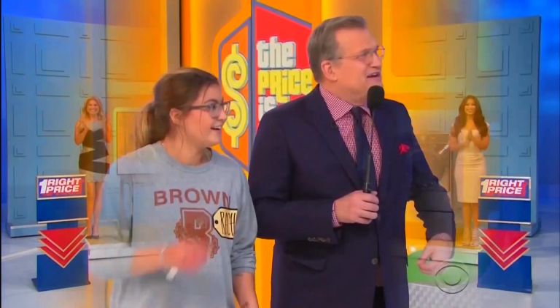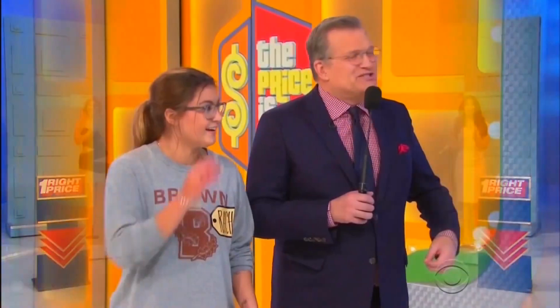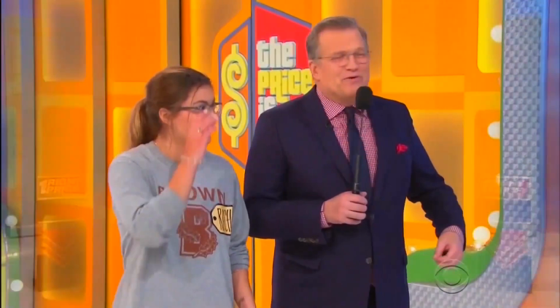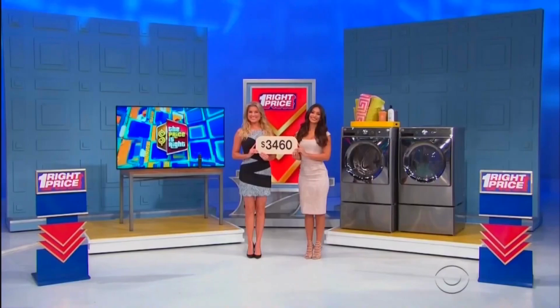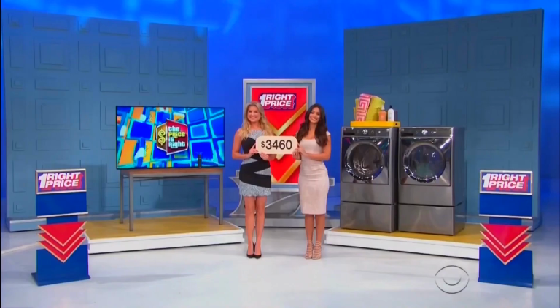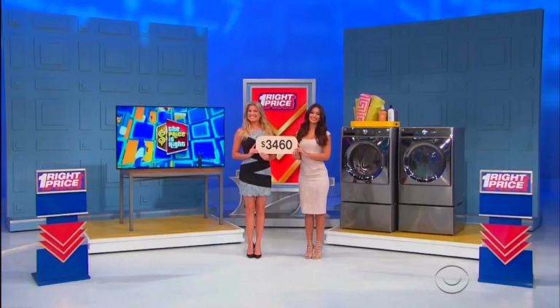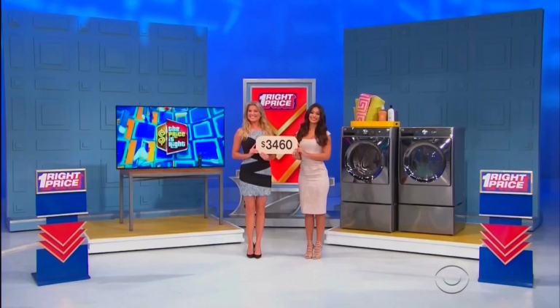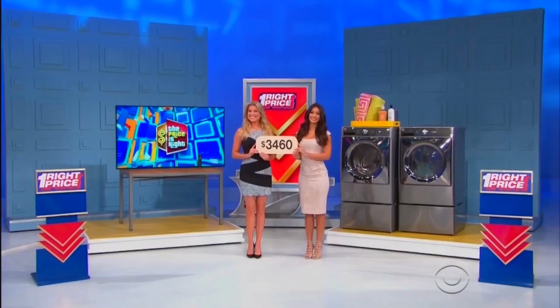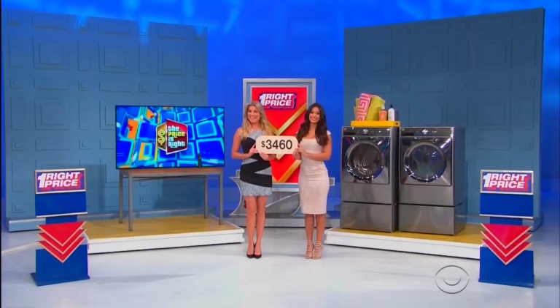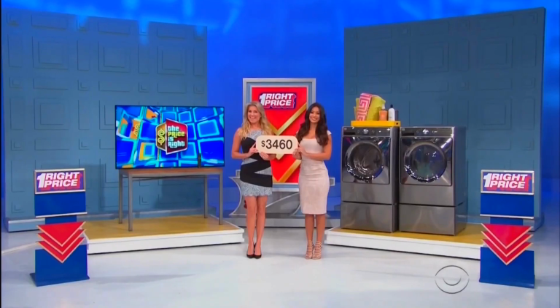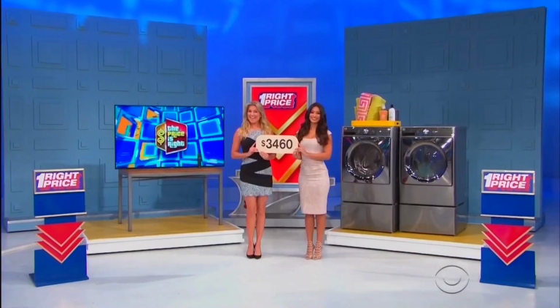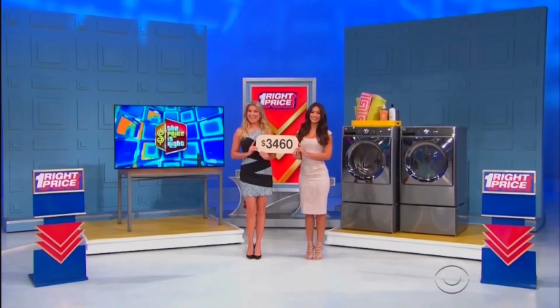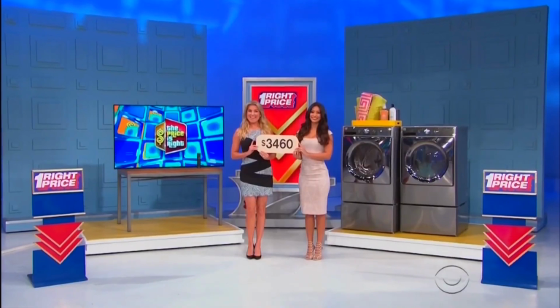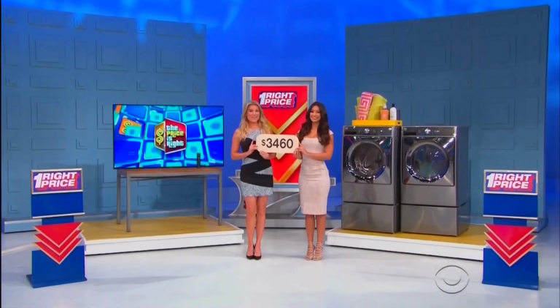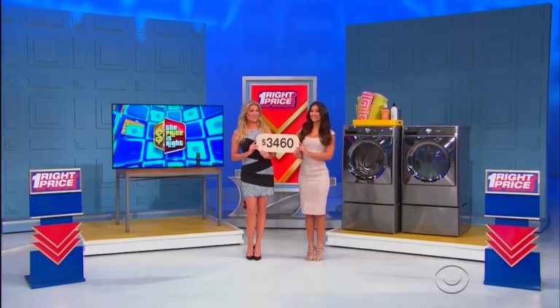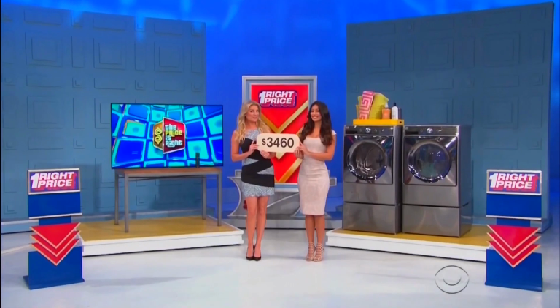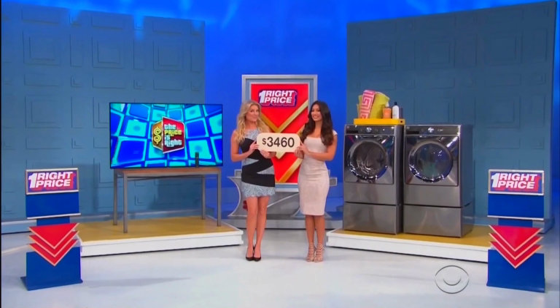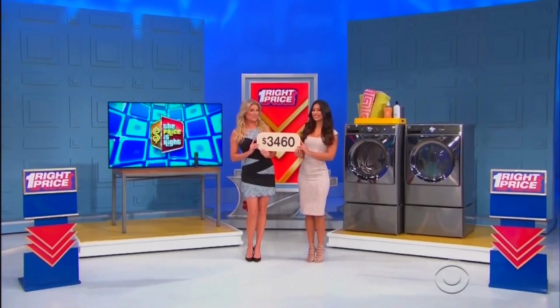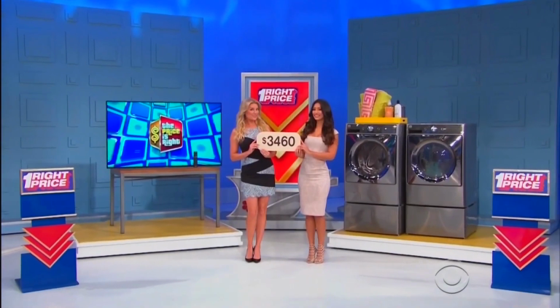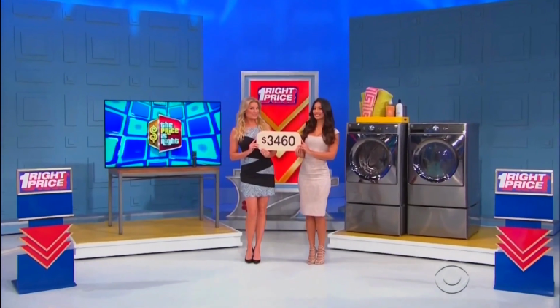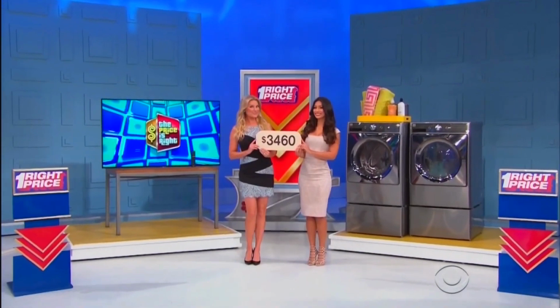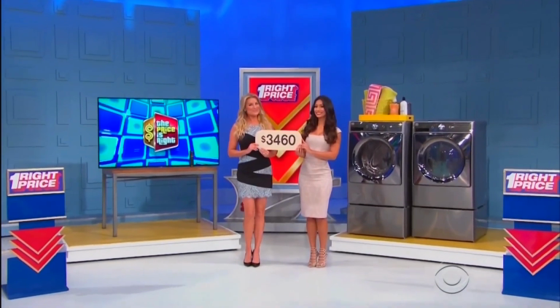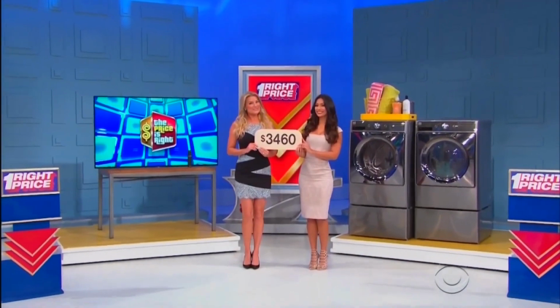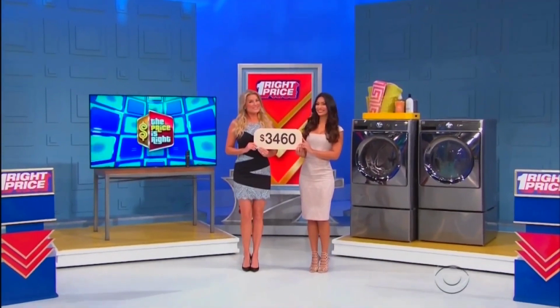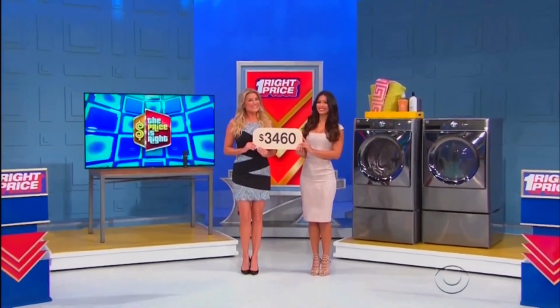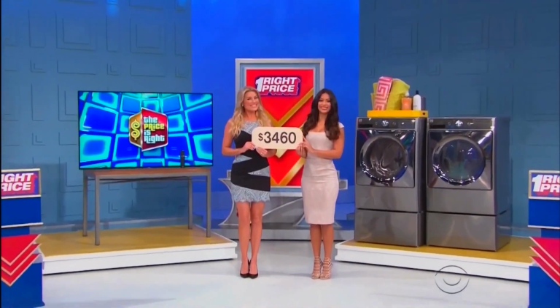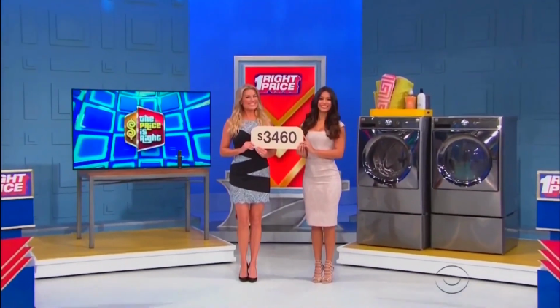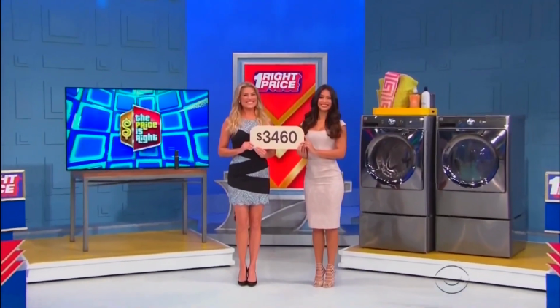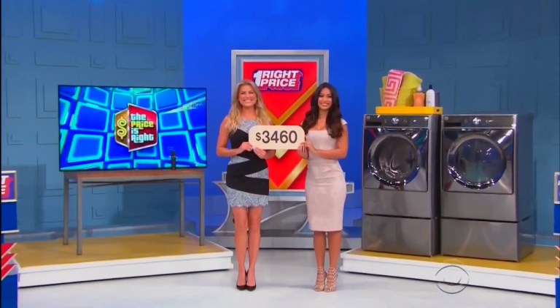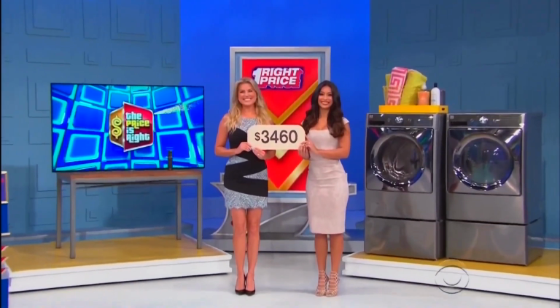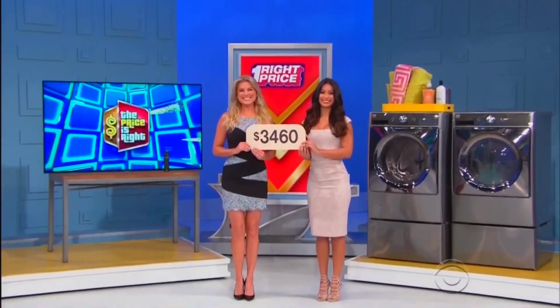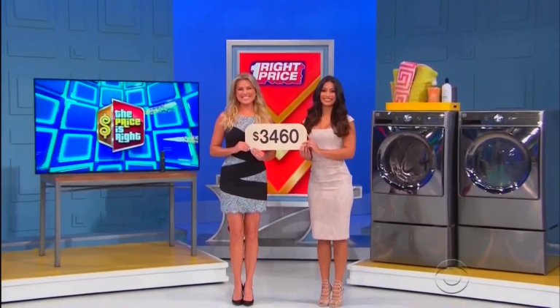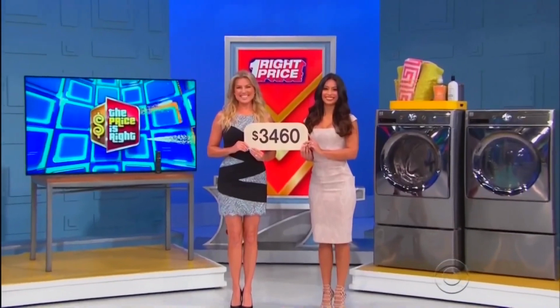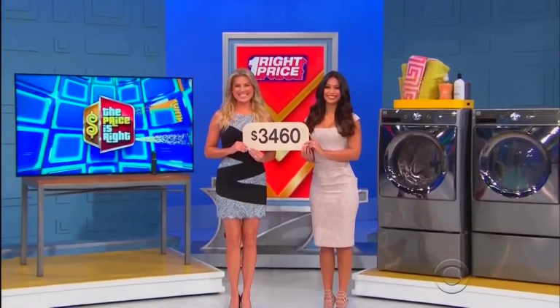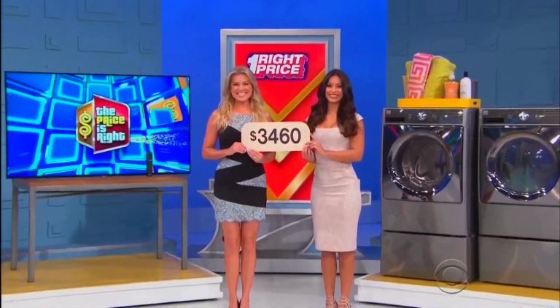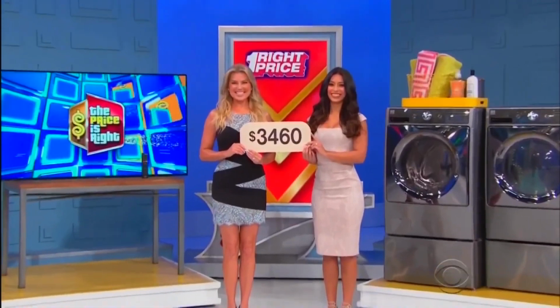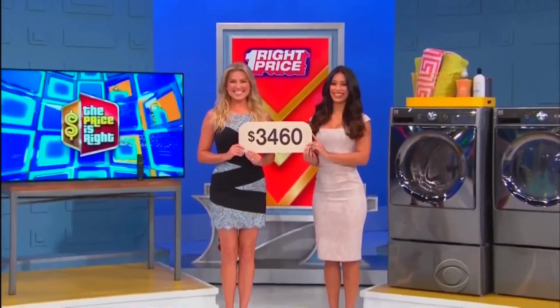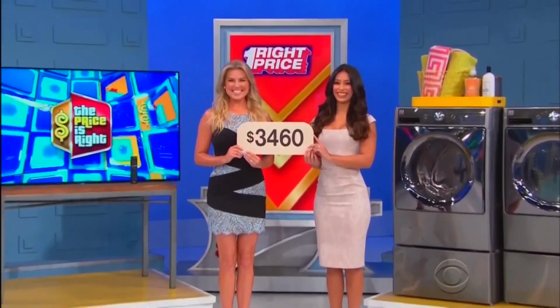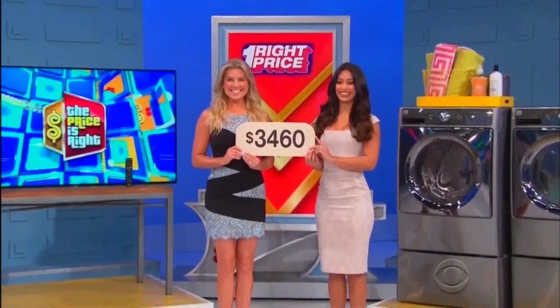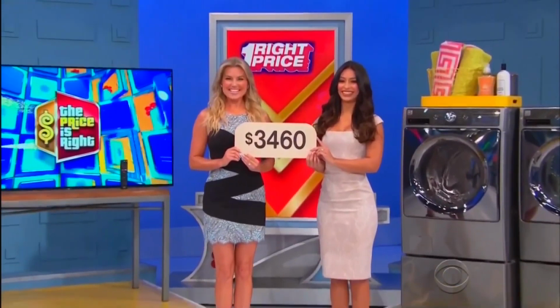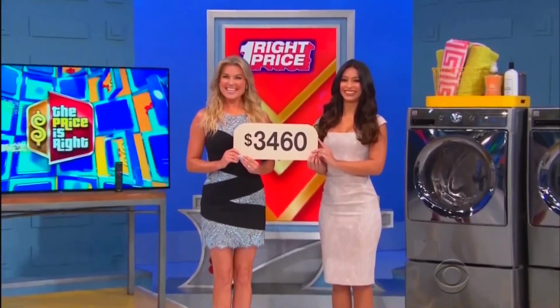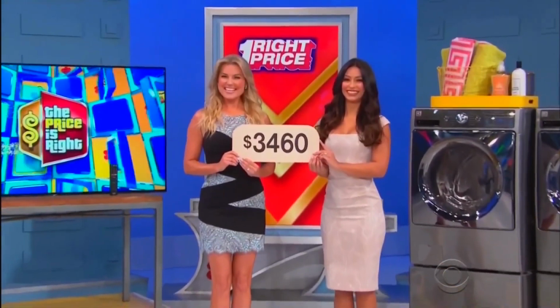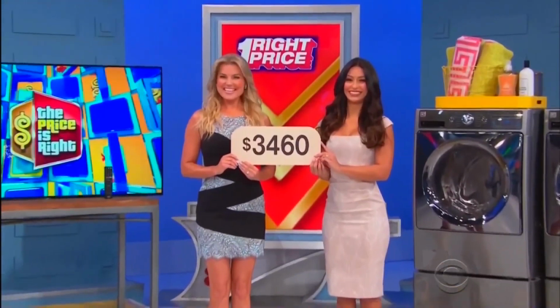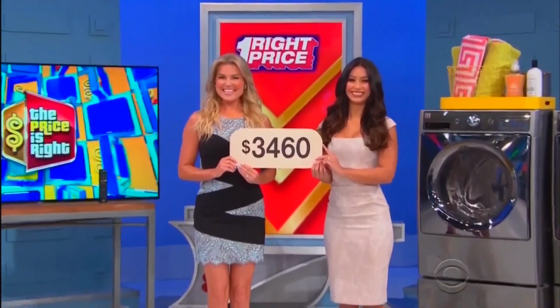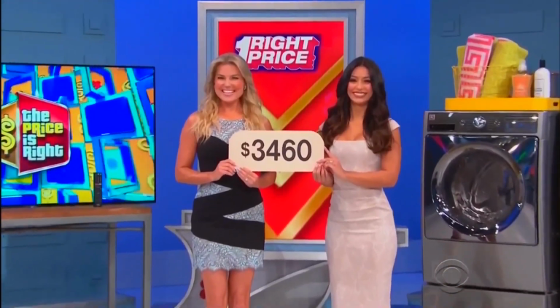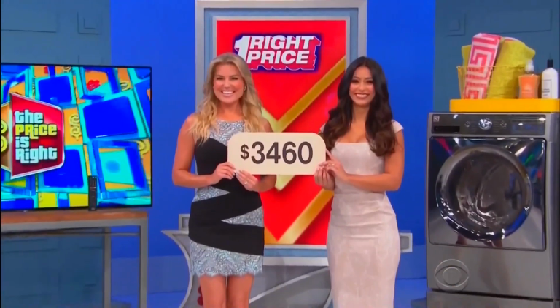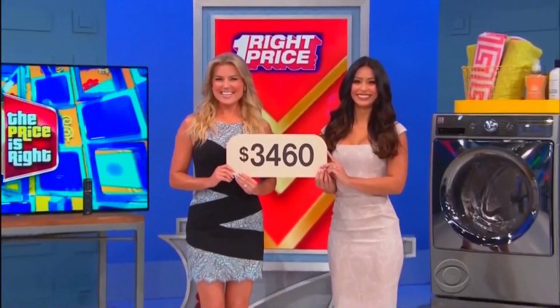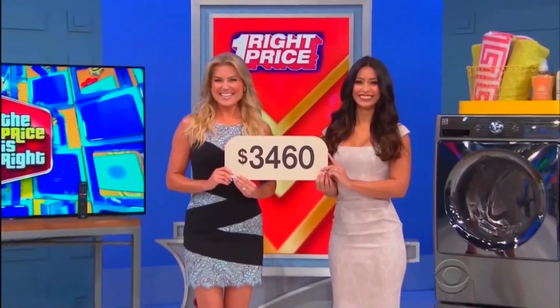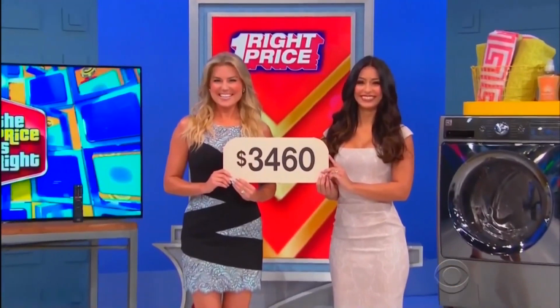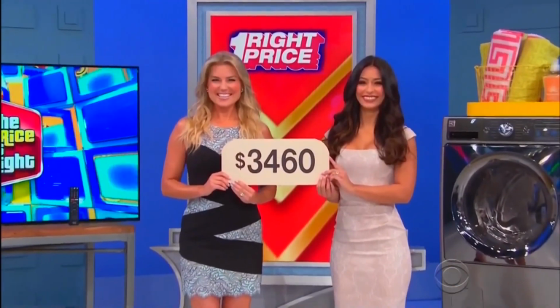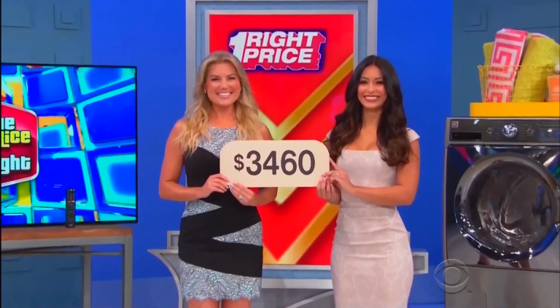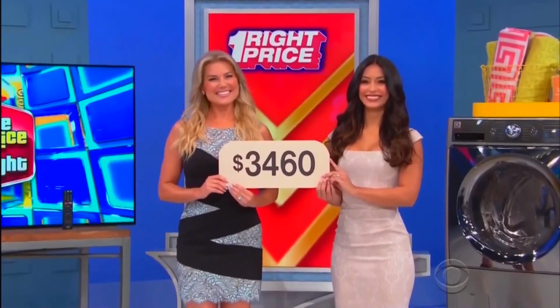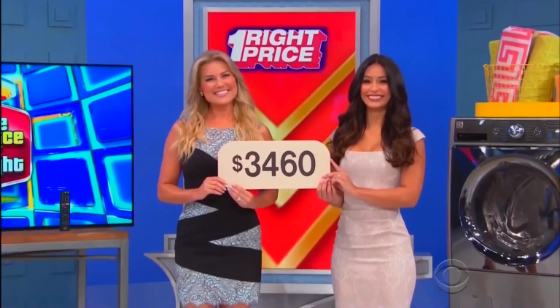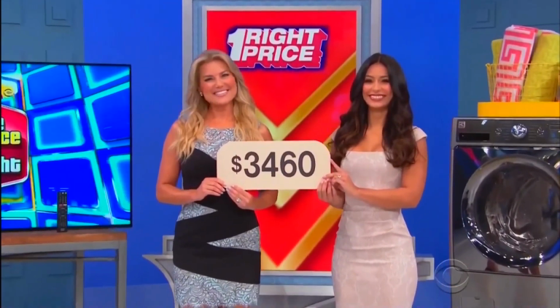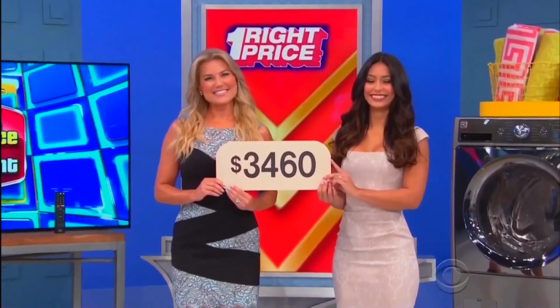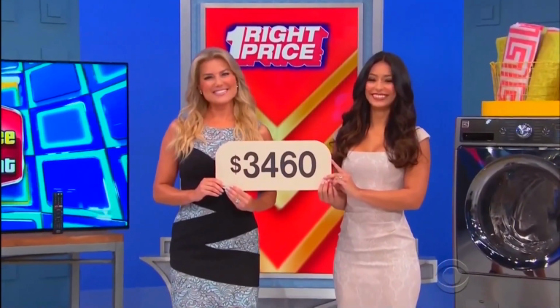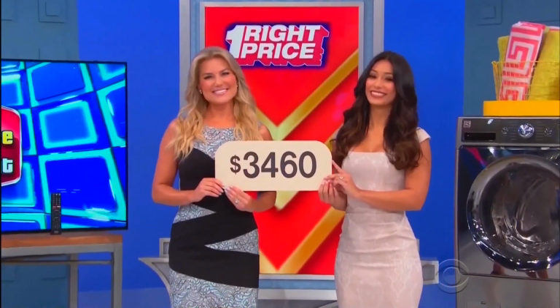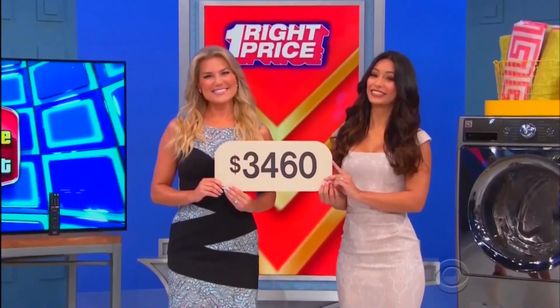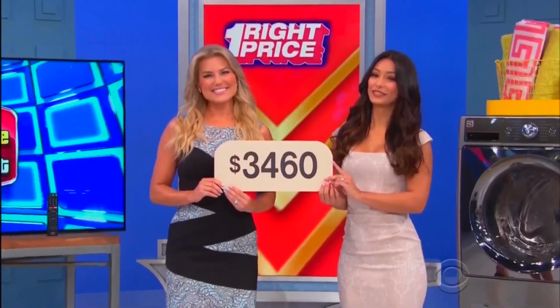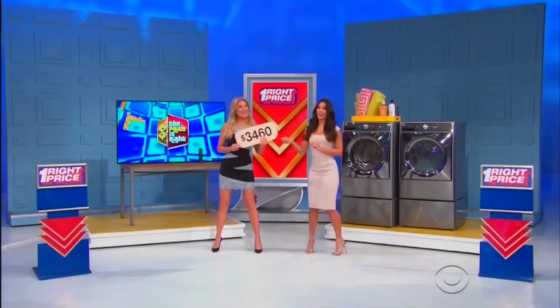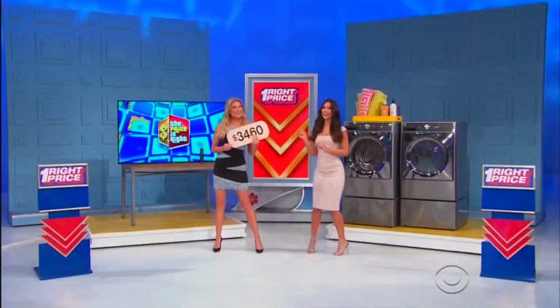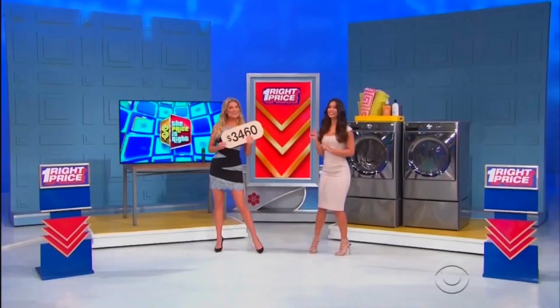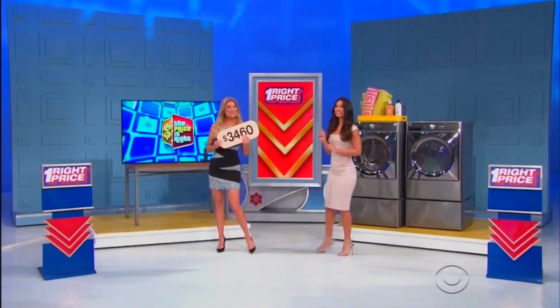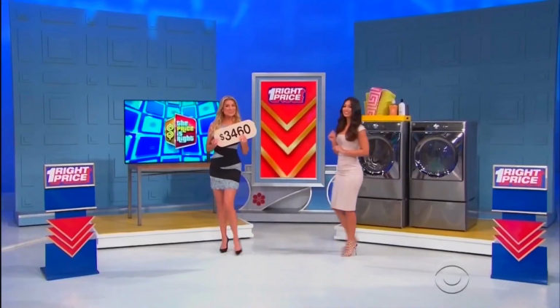Is the price tag for the TV, or is it the price tag for the washer and dryer? That's all you have to tell! TV!